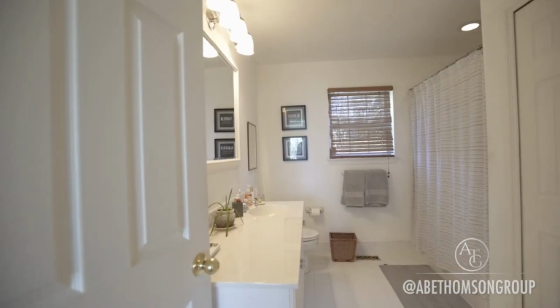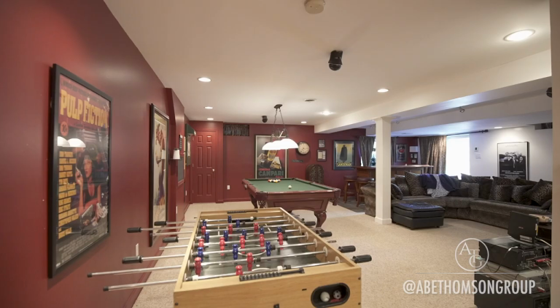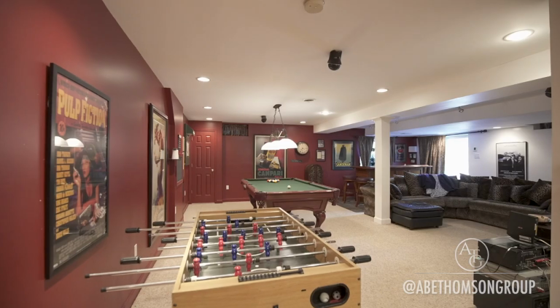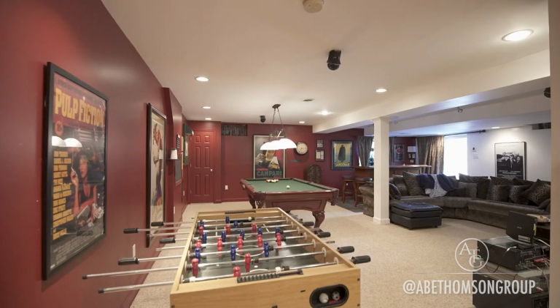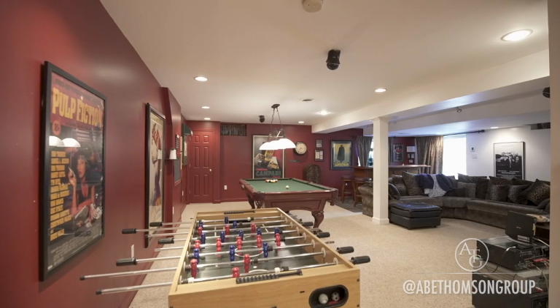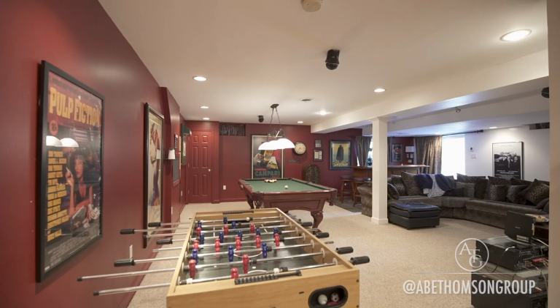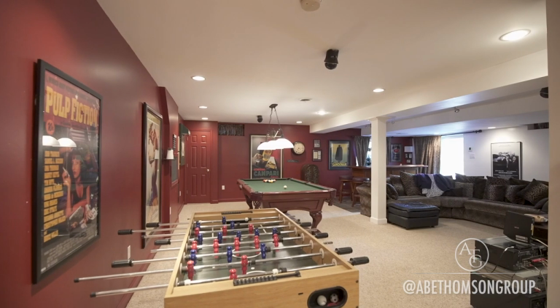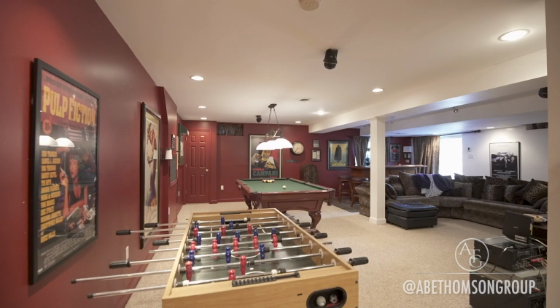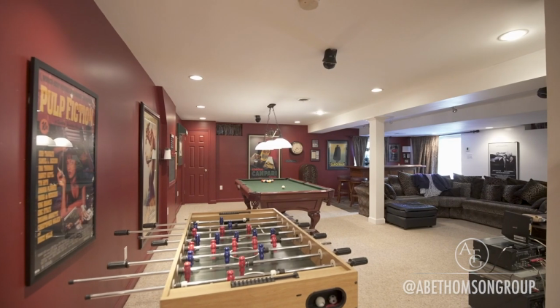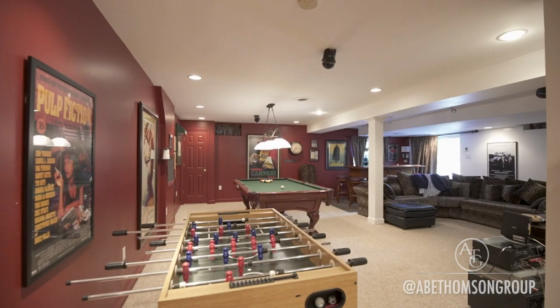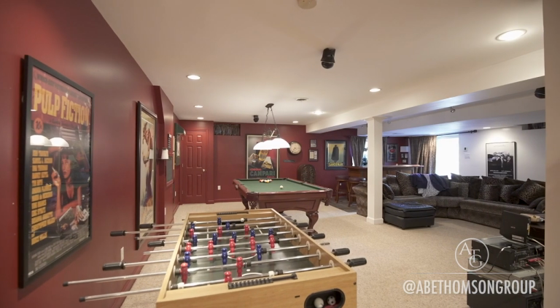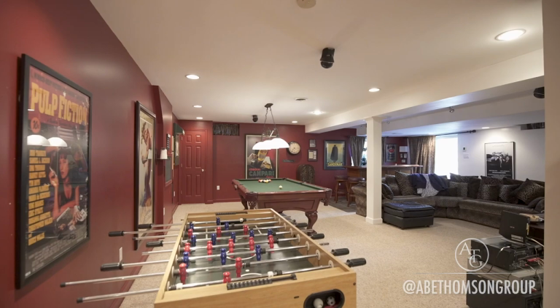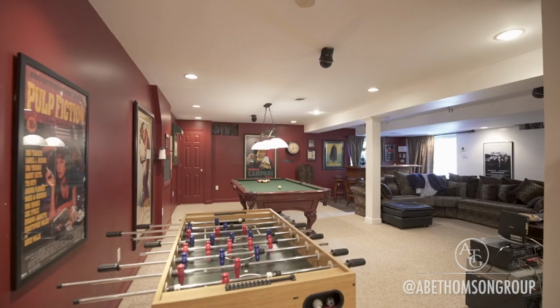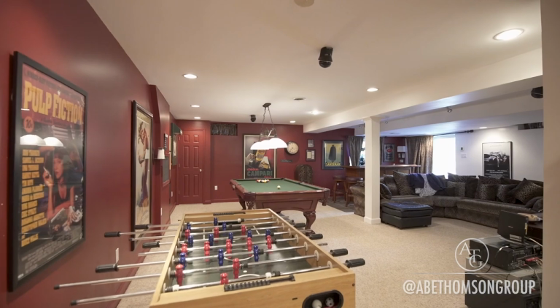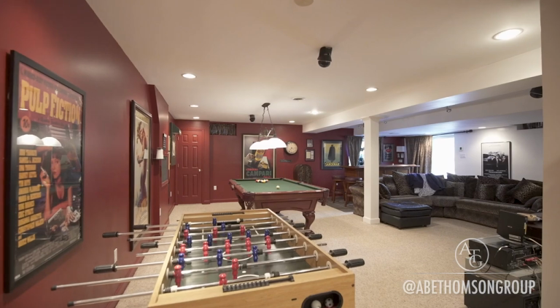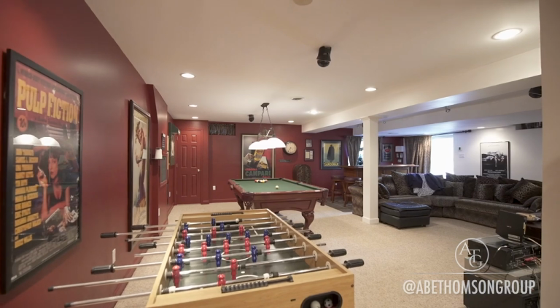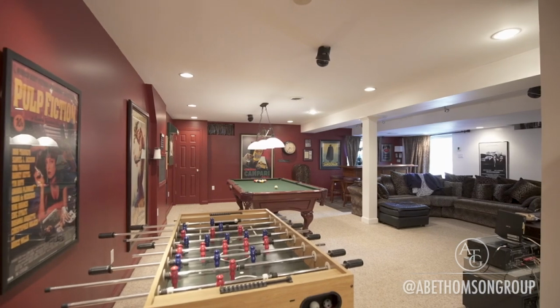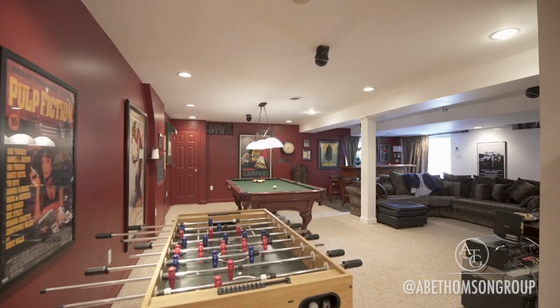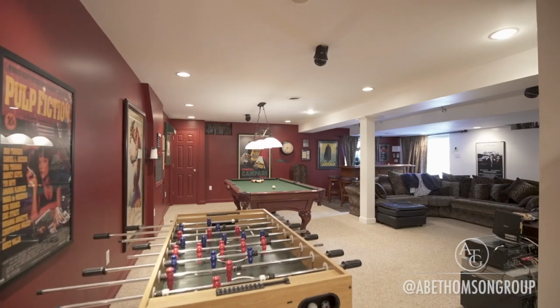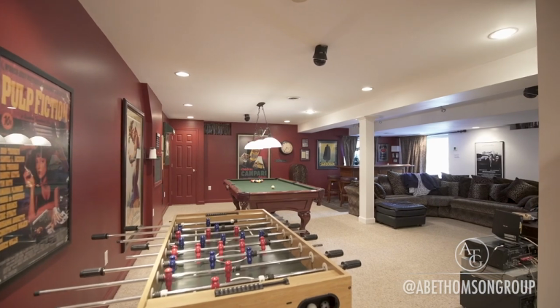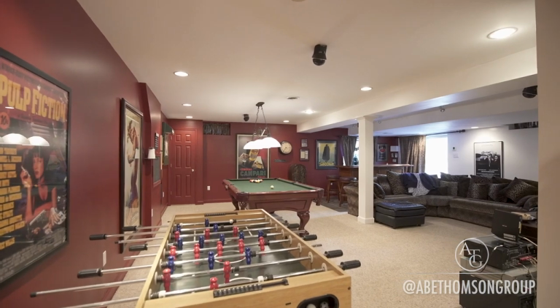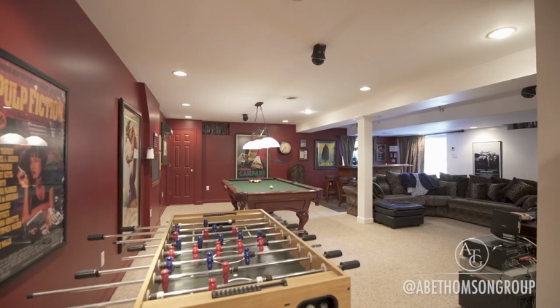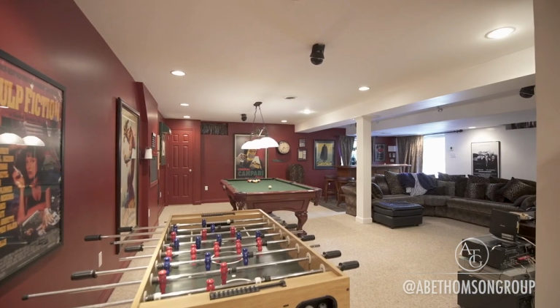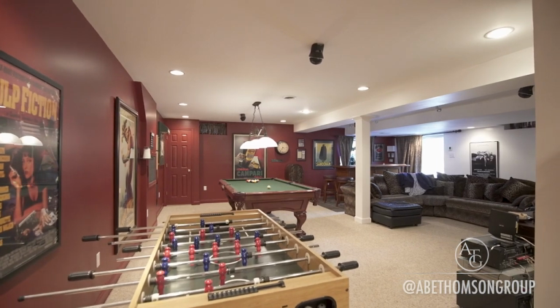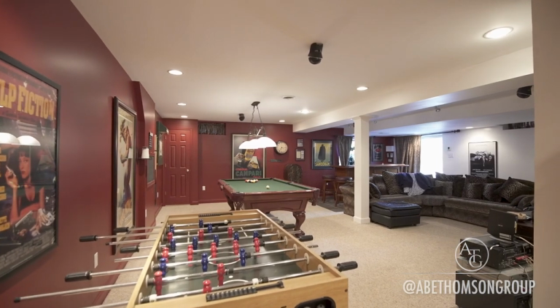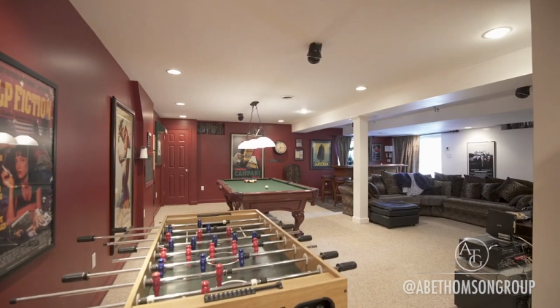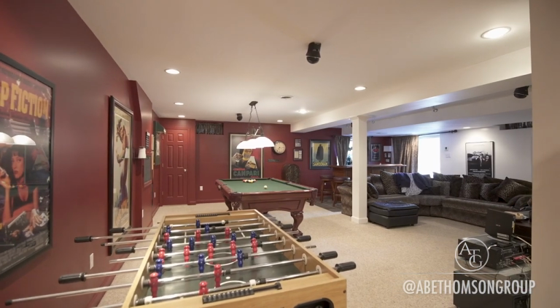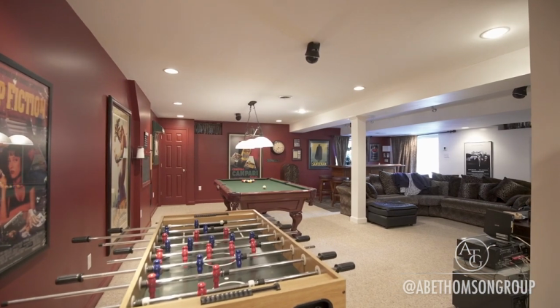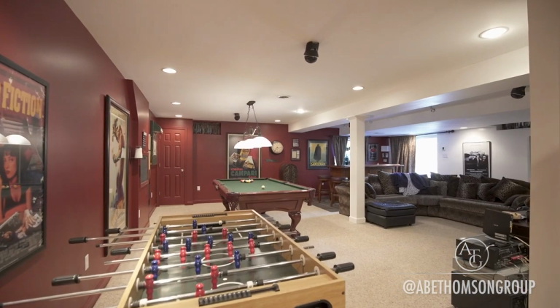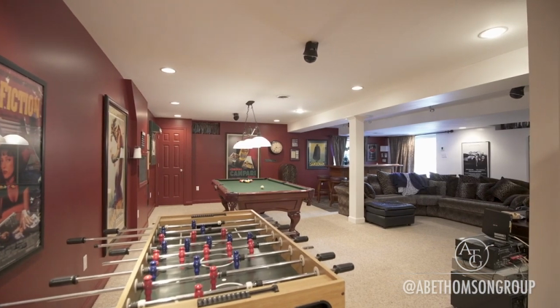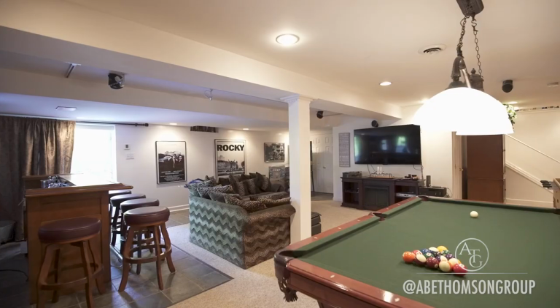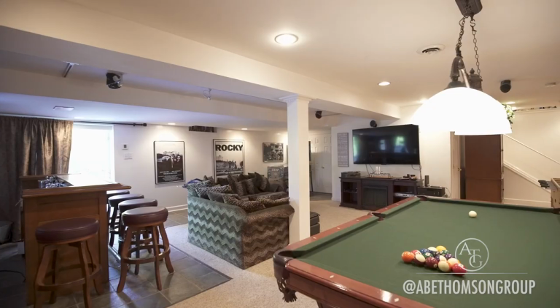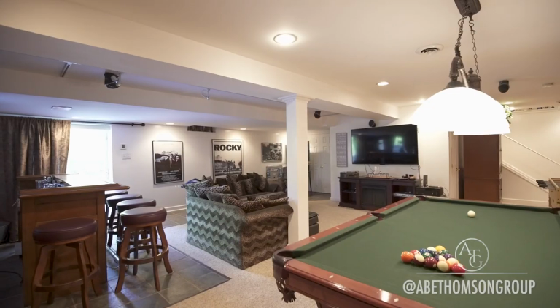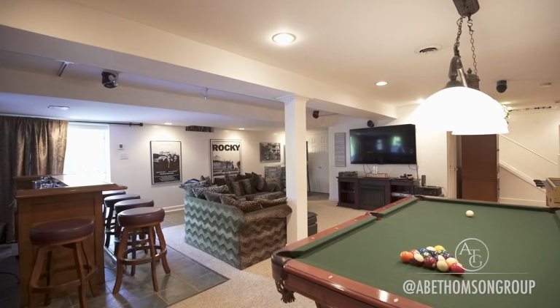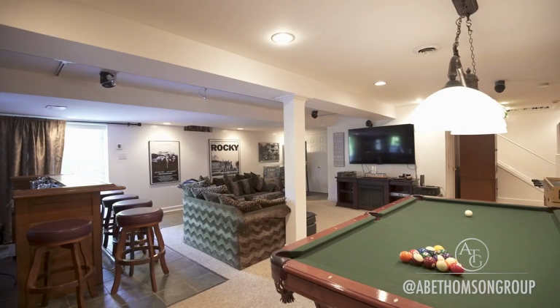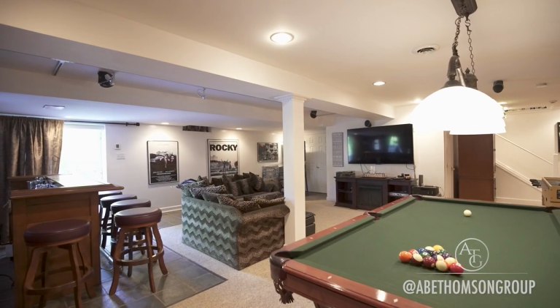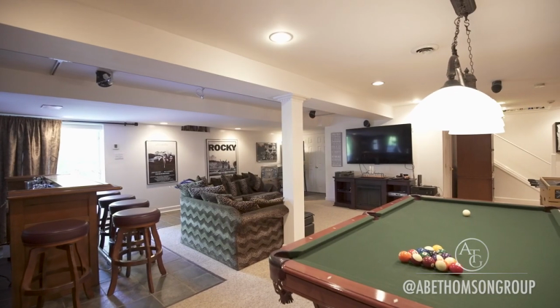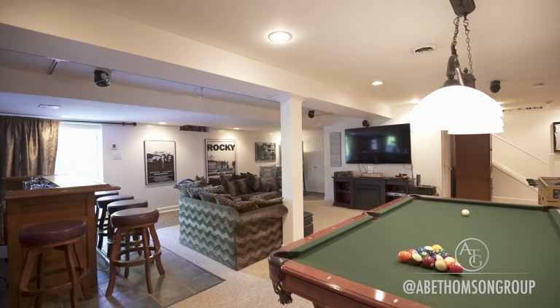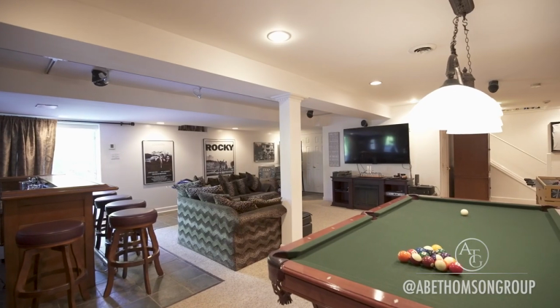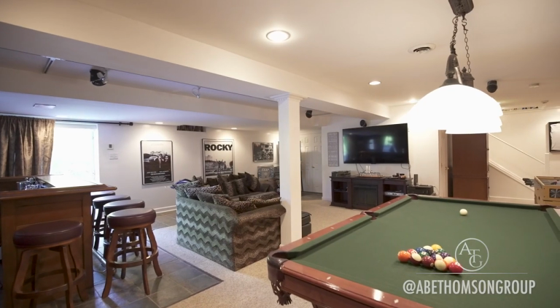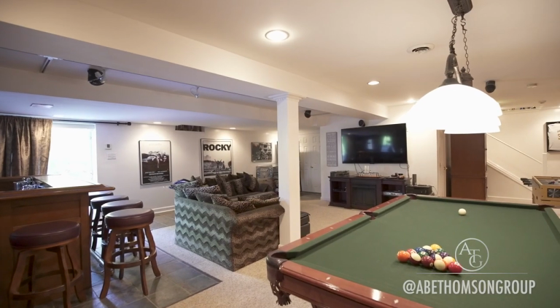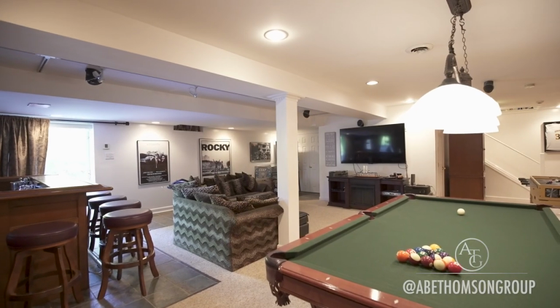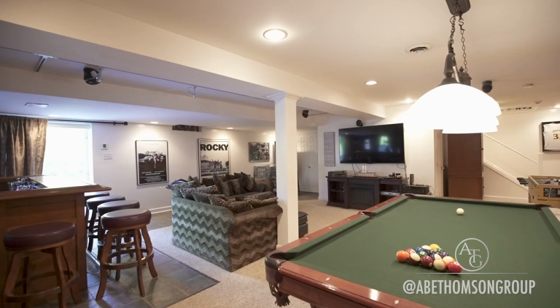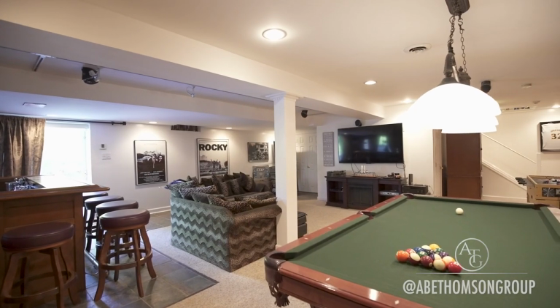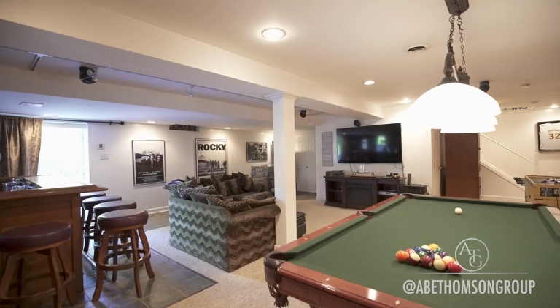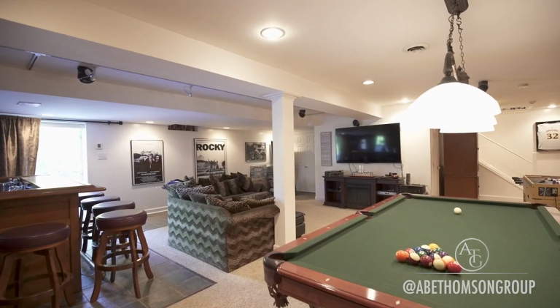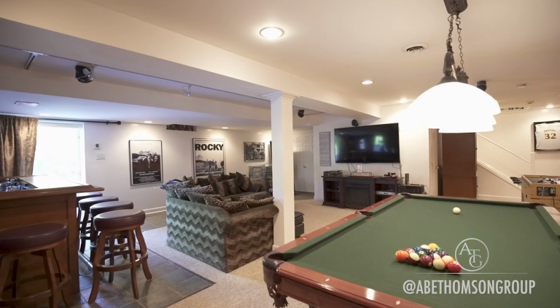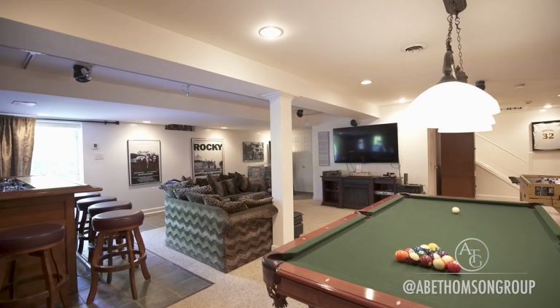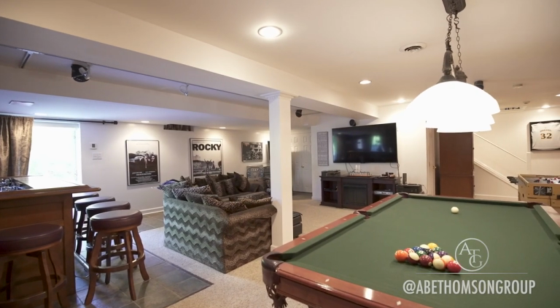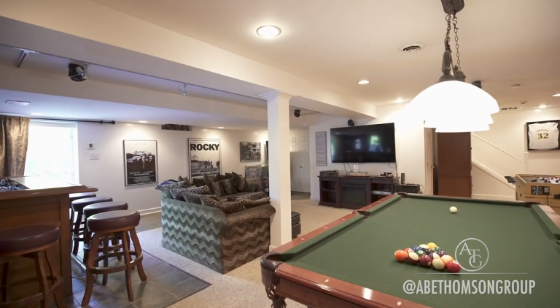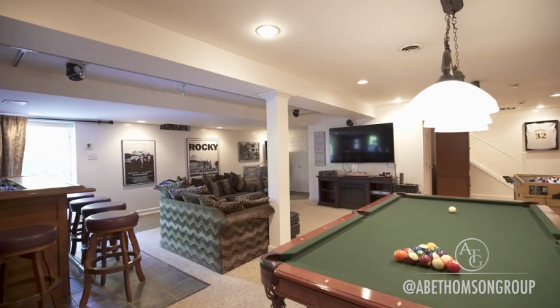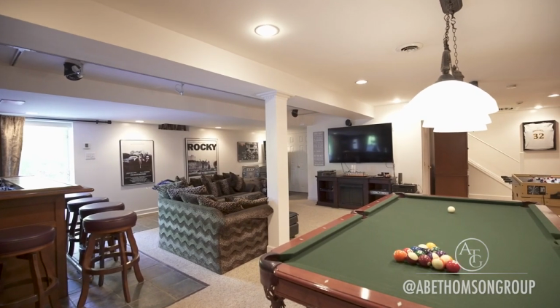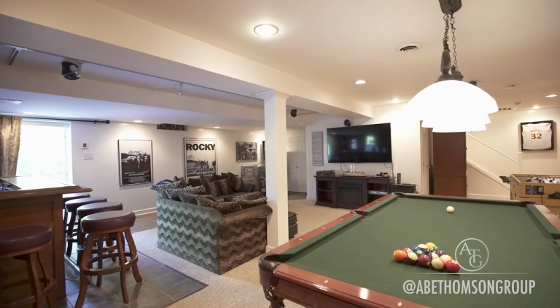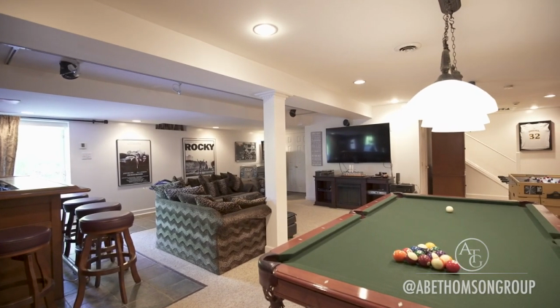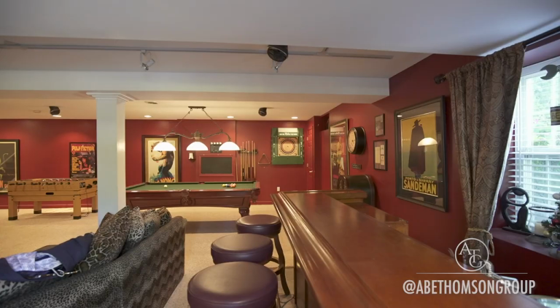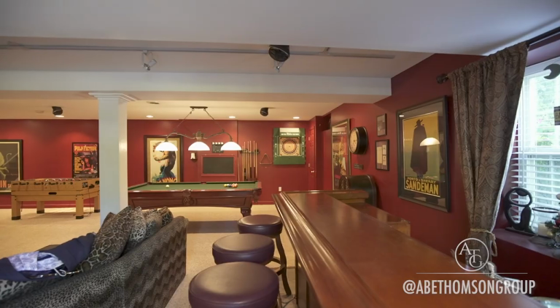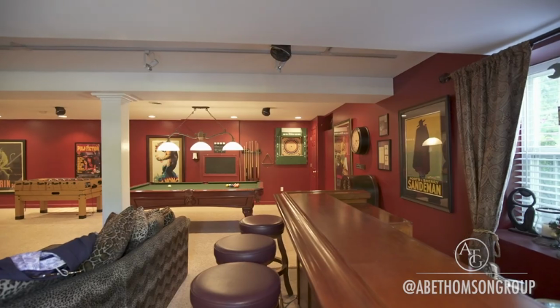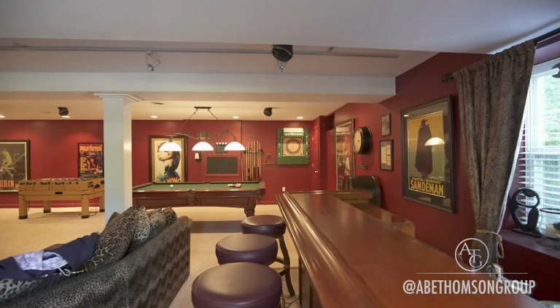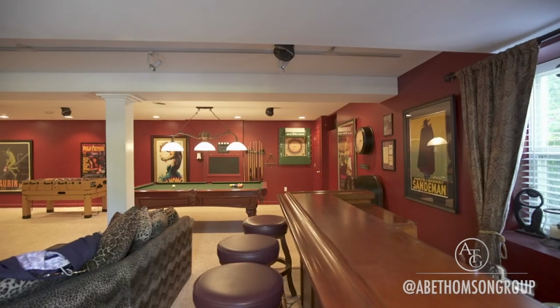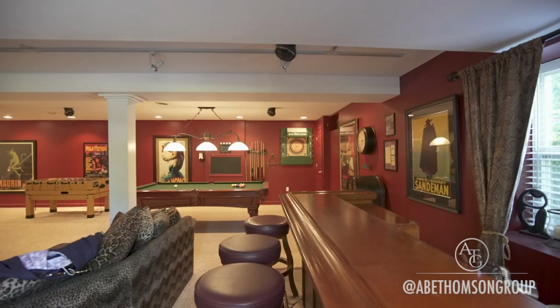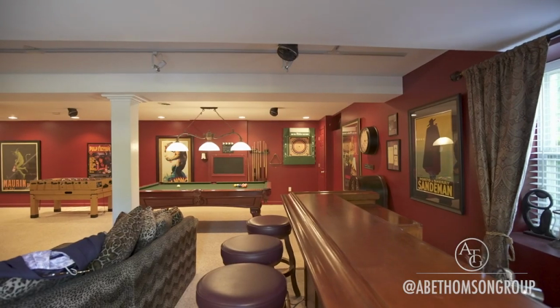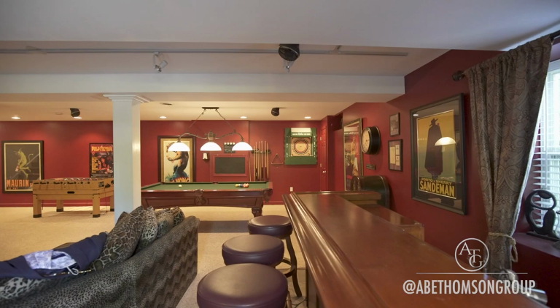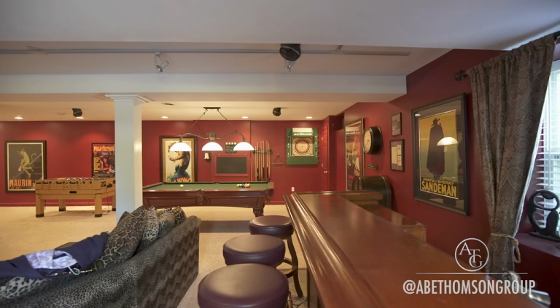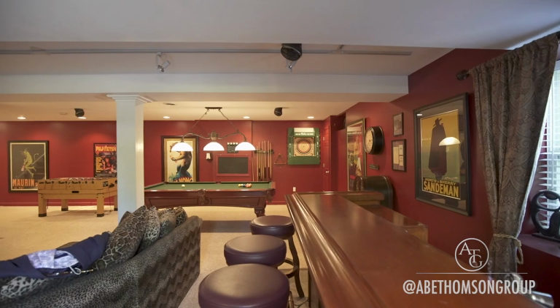Excite your guests with your entertainment room, featuring a full surround sound system and a wet bar.